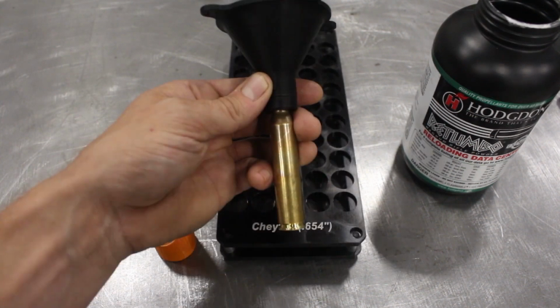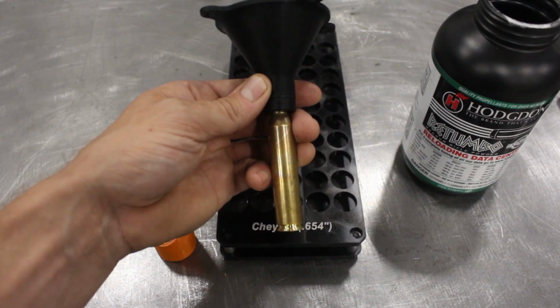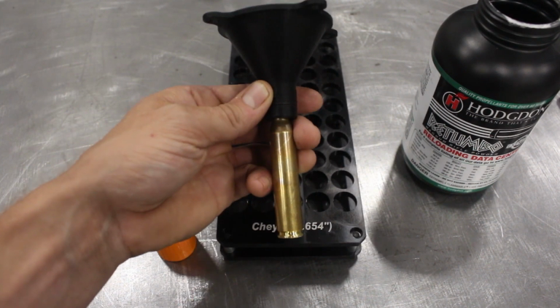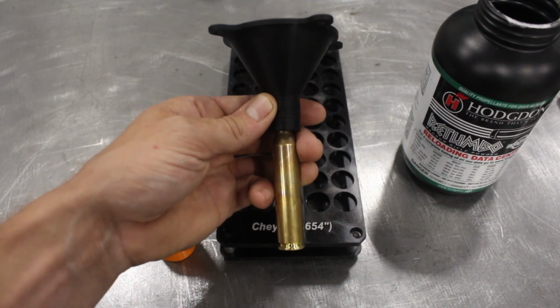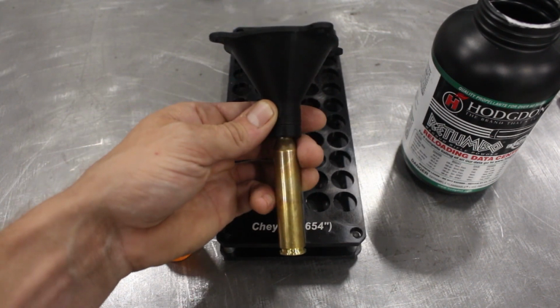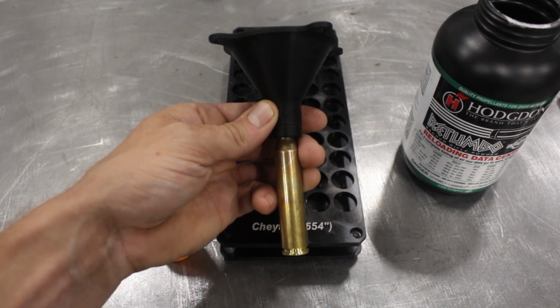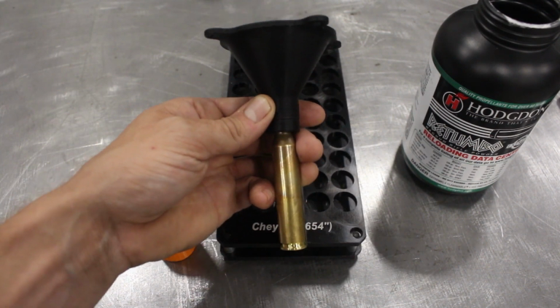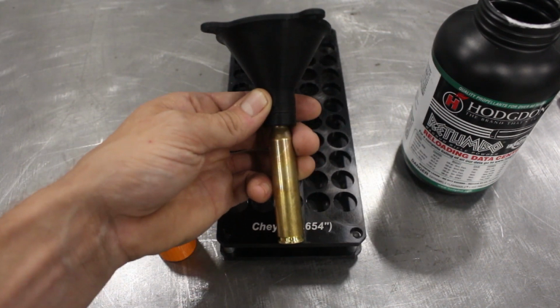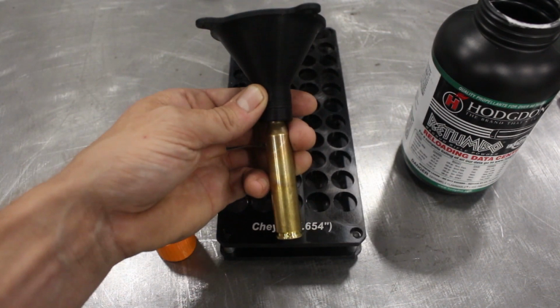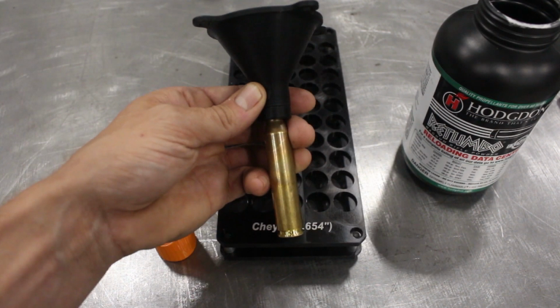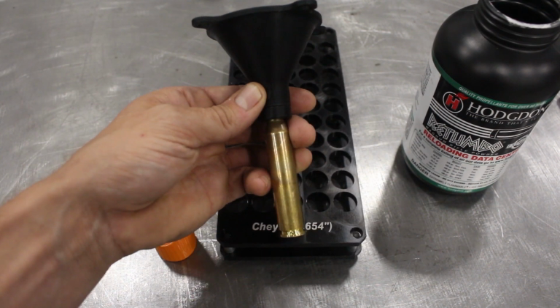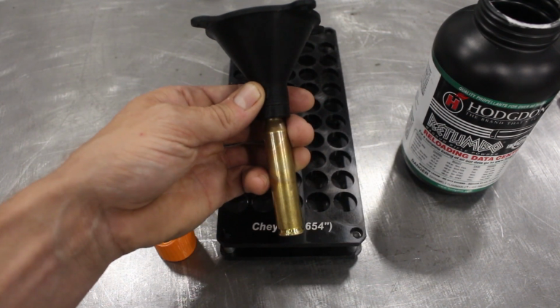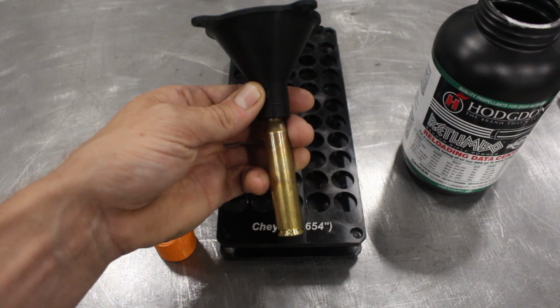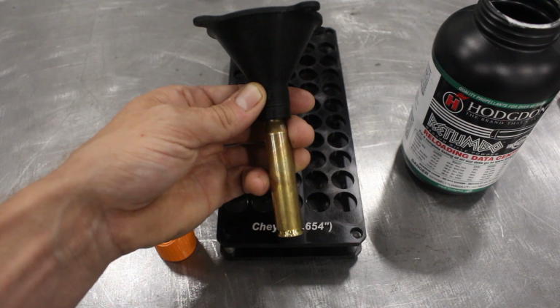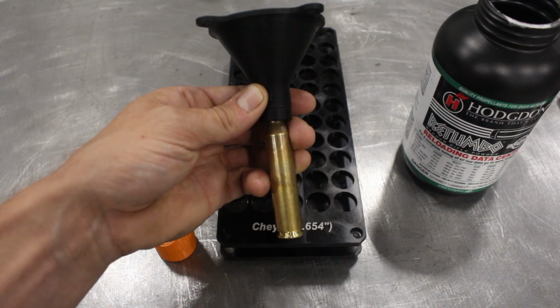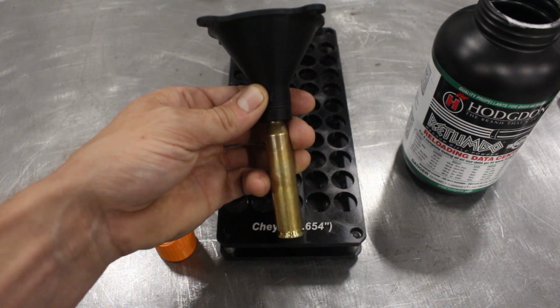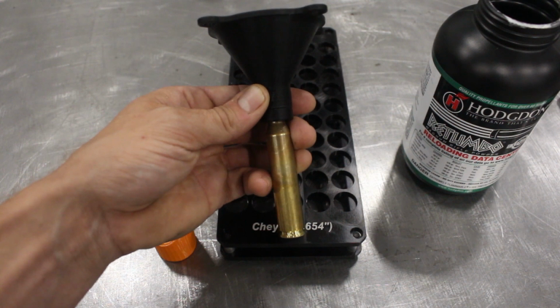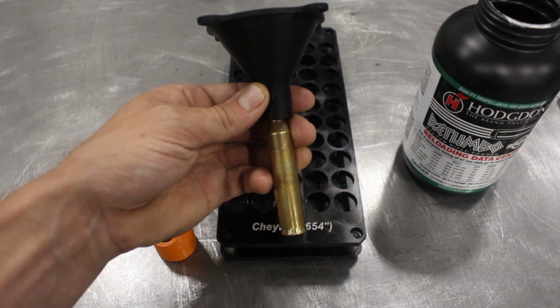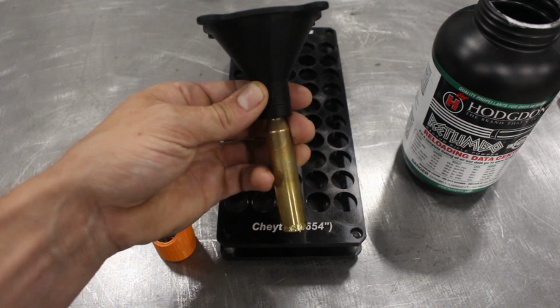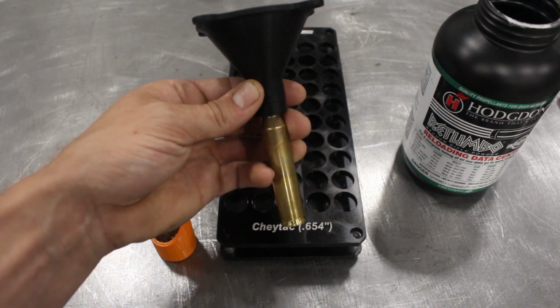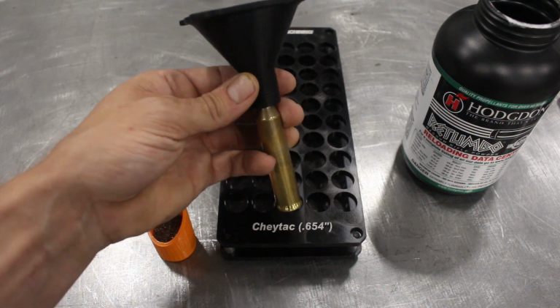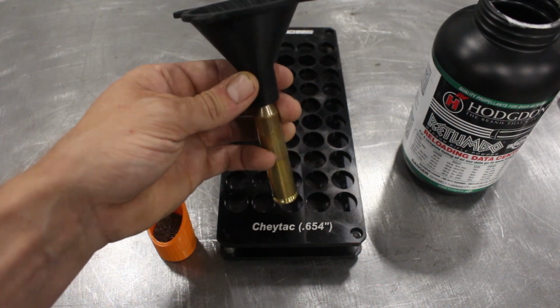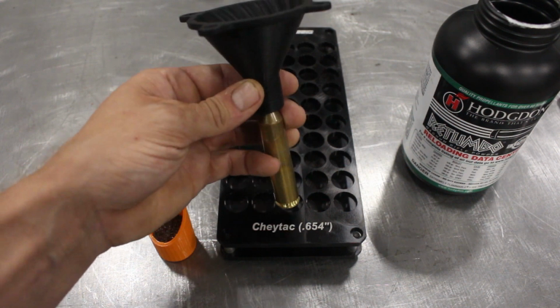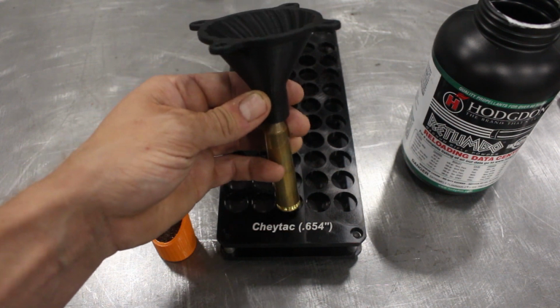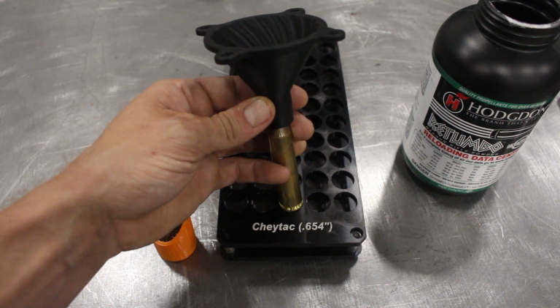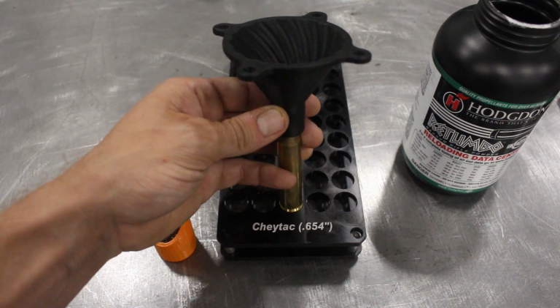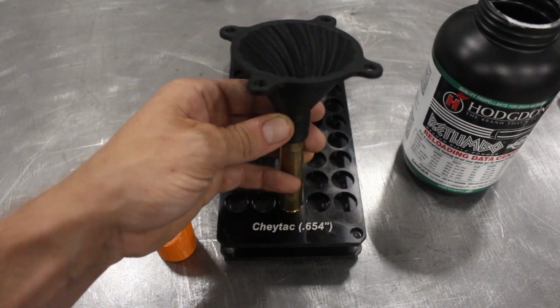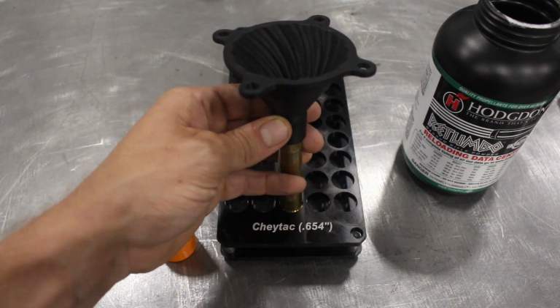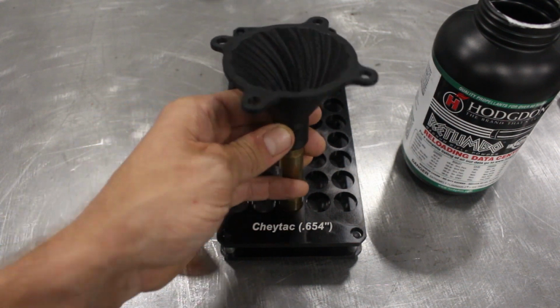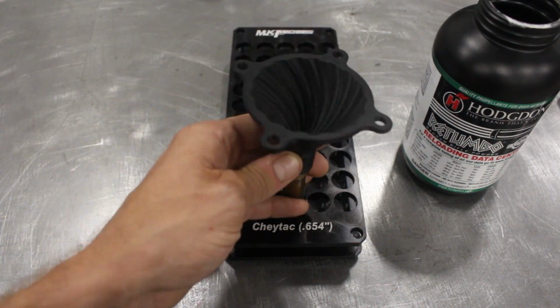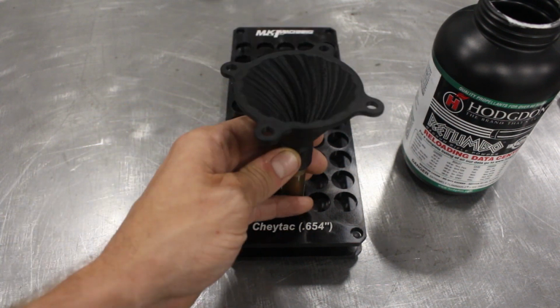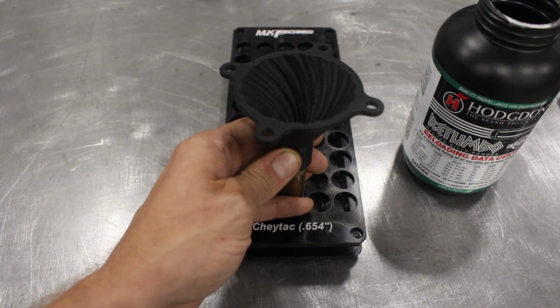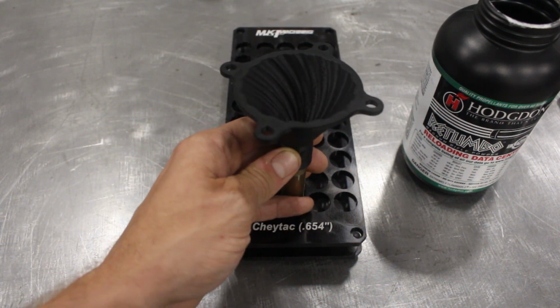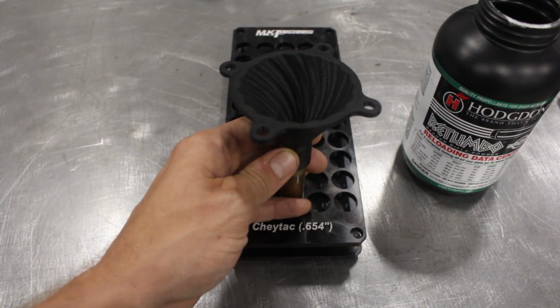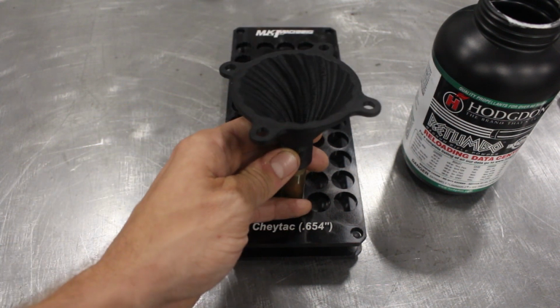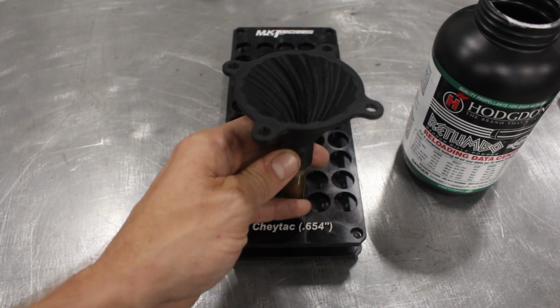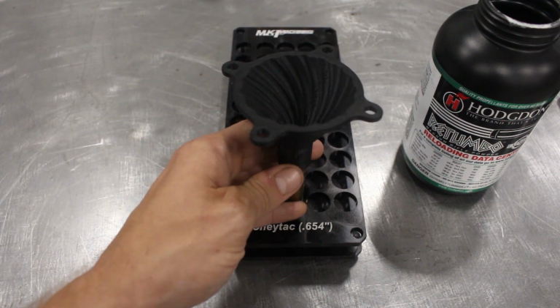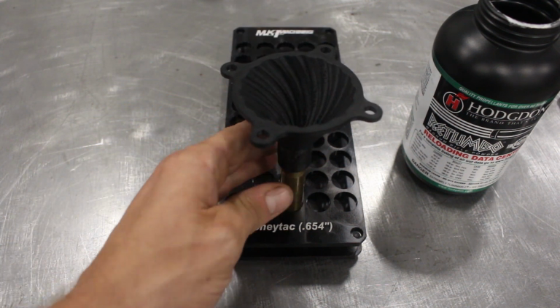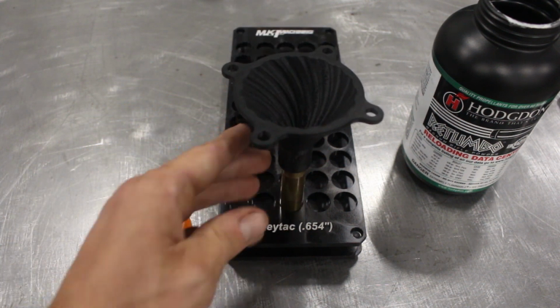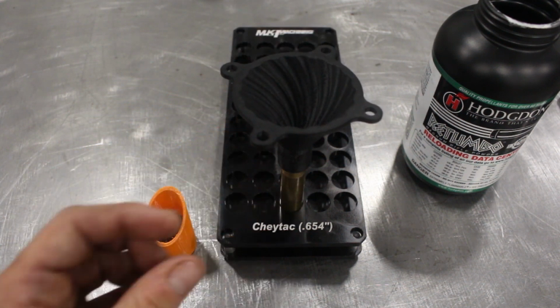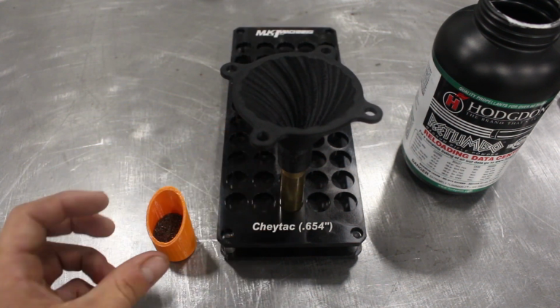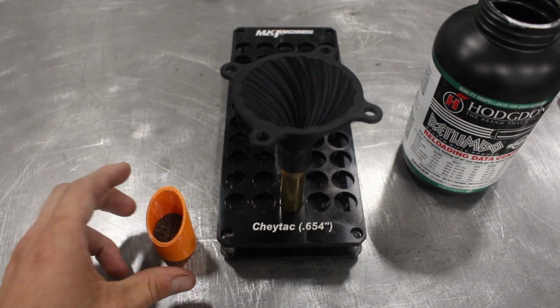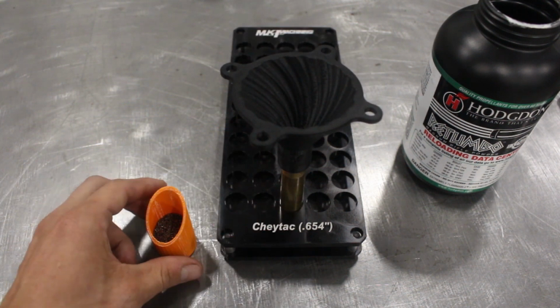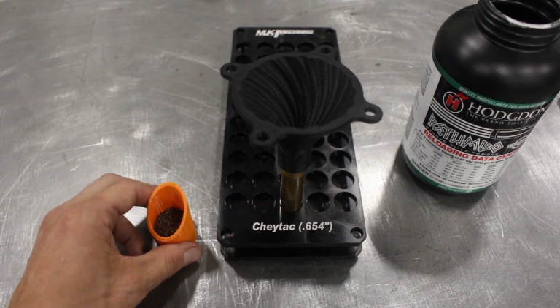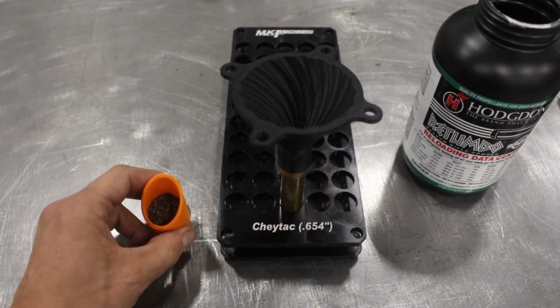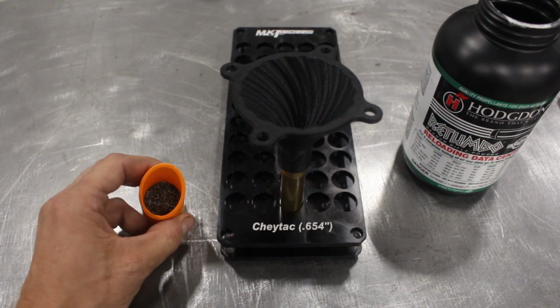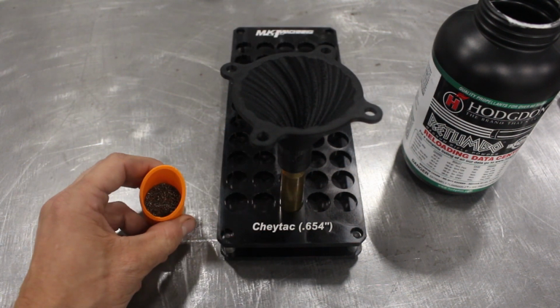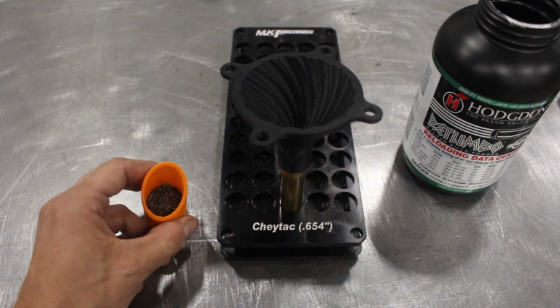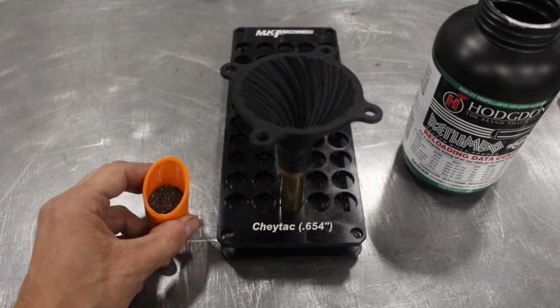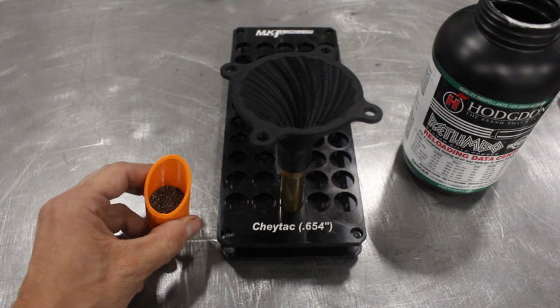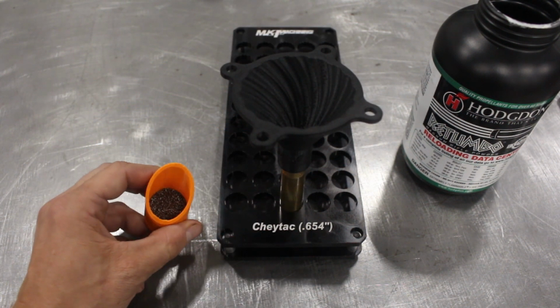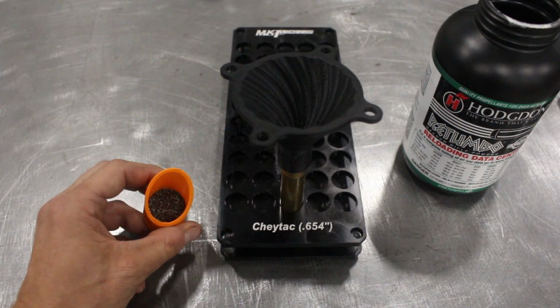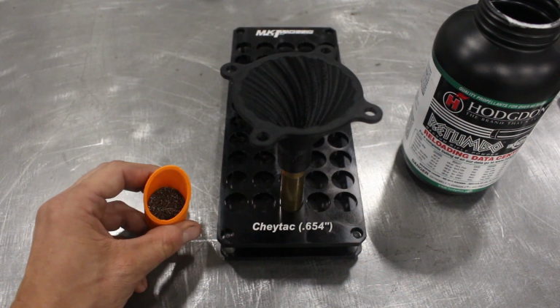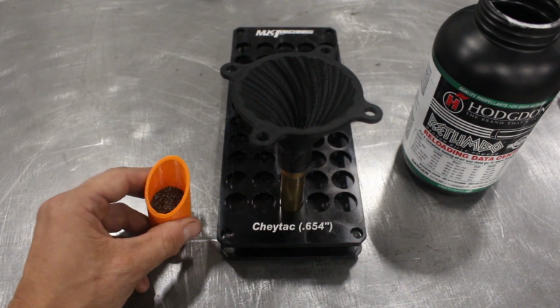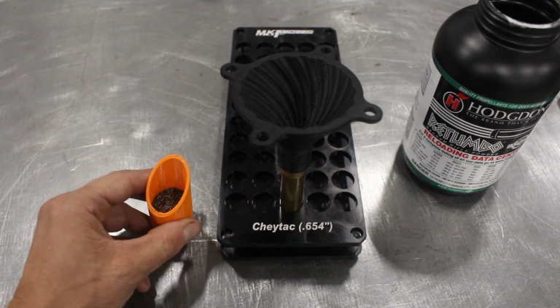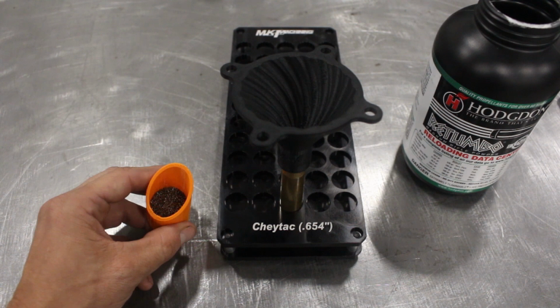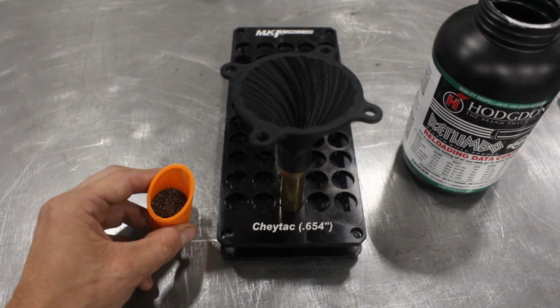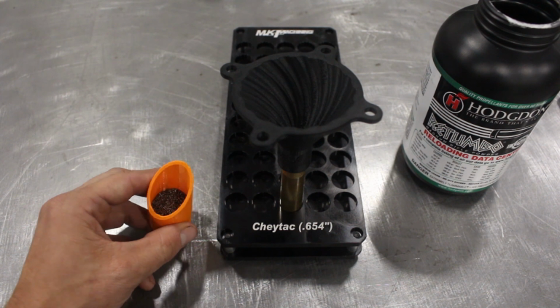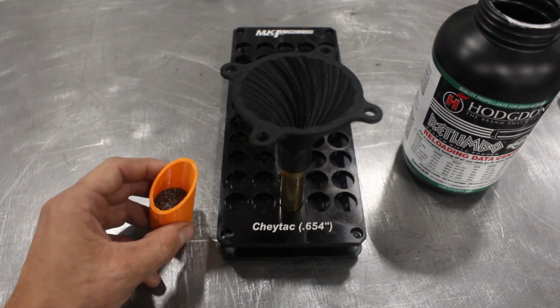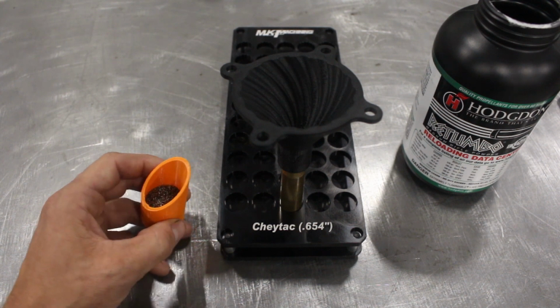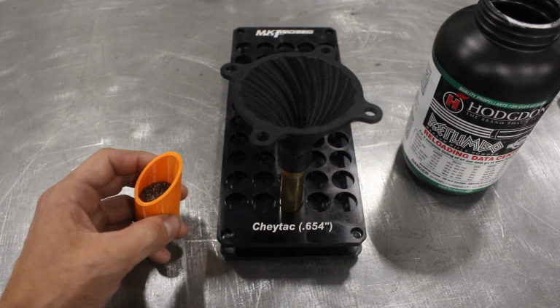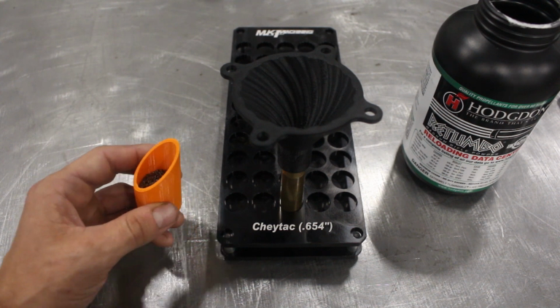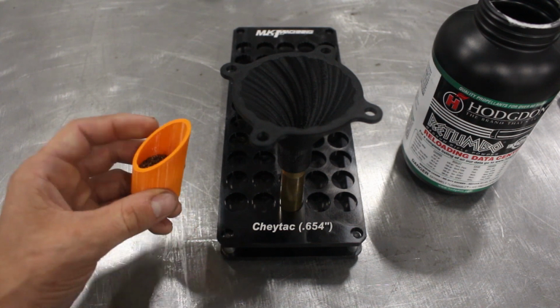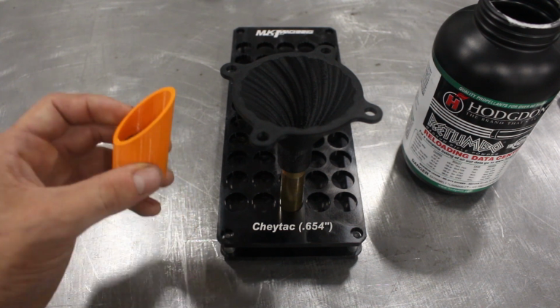If .338 Lapua Improved isn't enough, here's 150 grains of Rotombo to completely max out a .375 Chi-Tac.